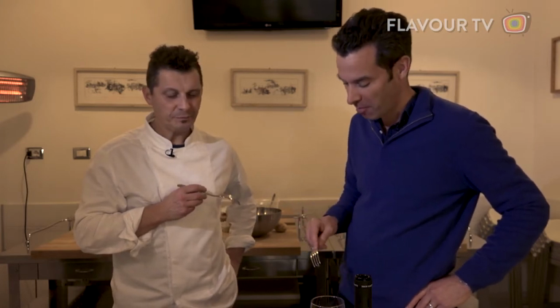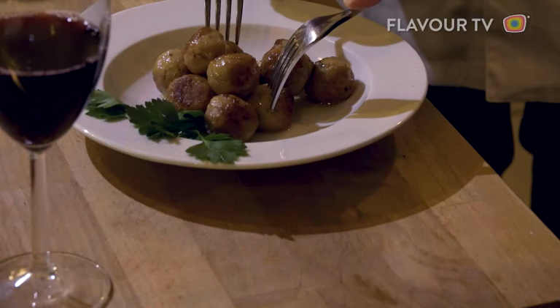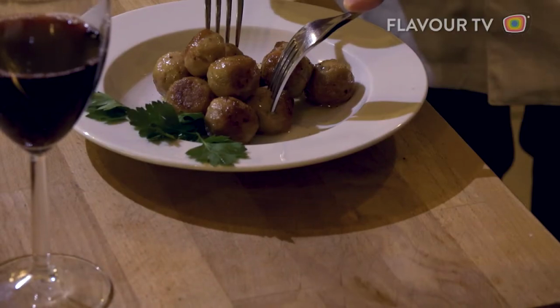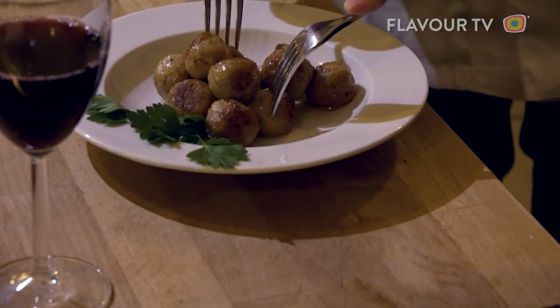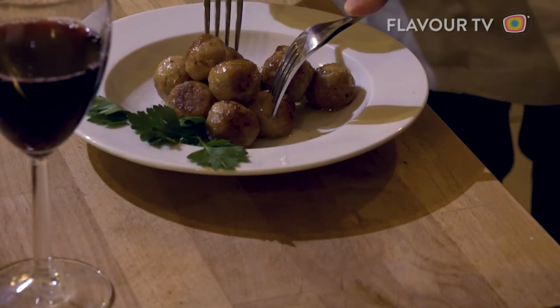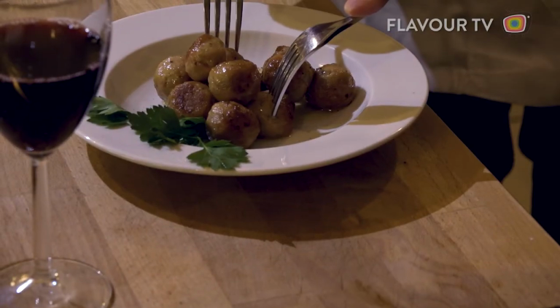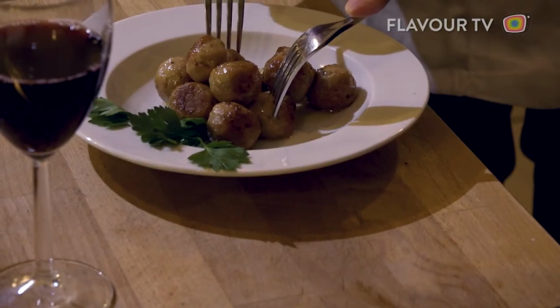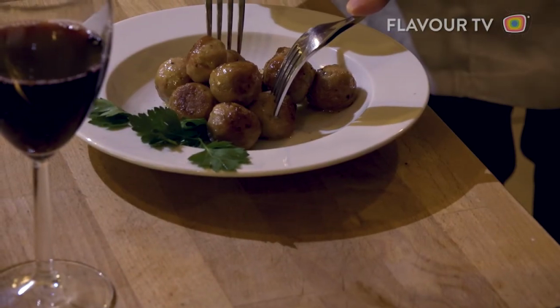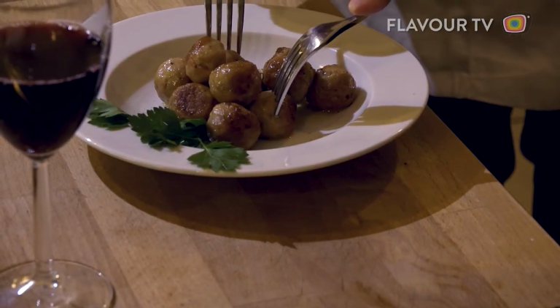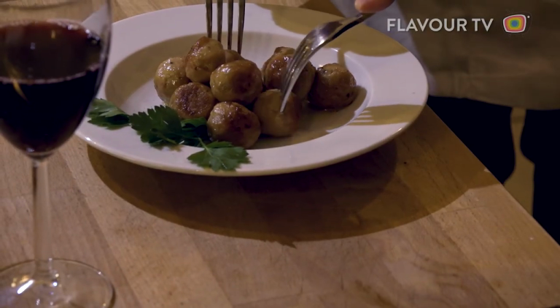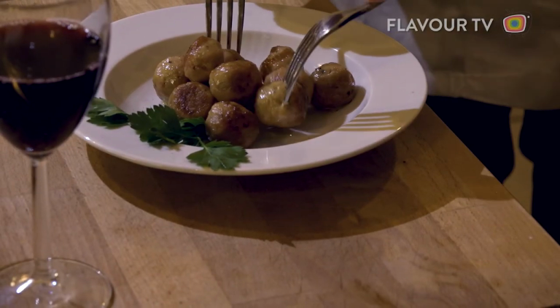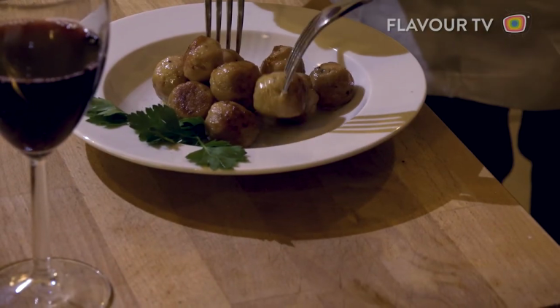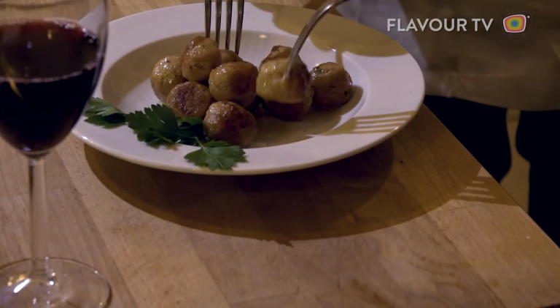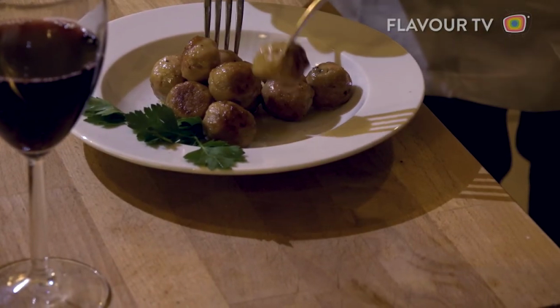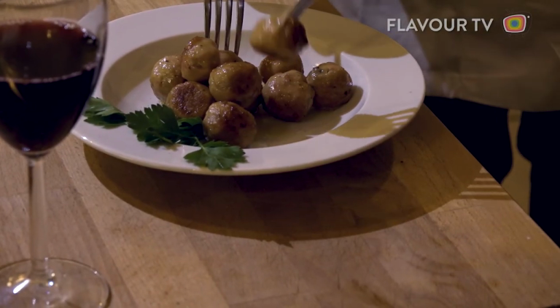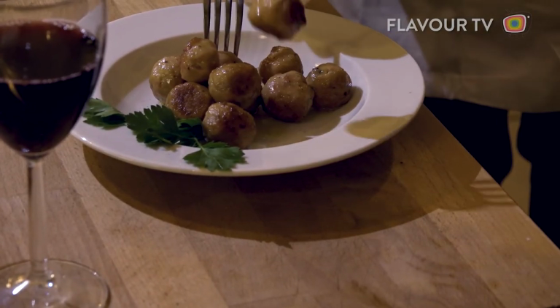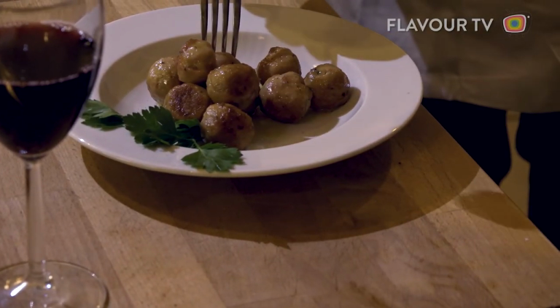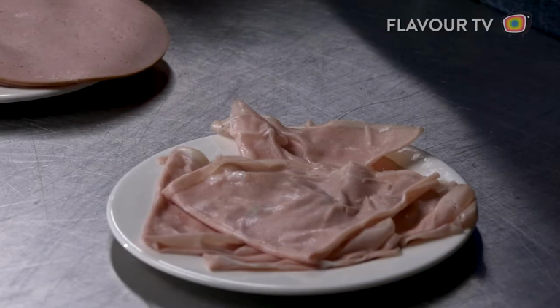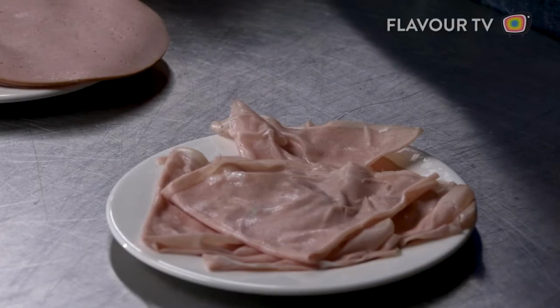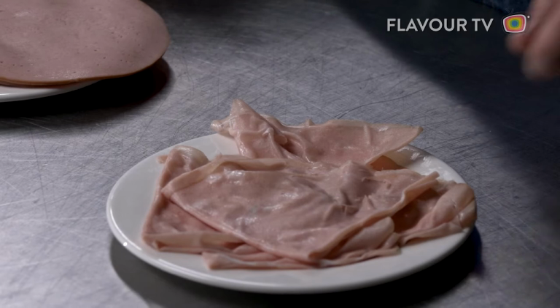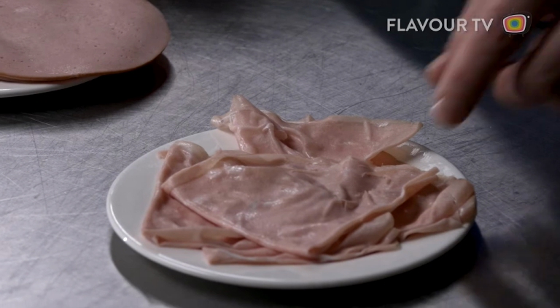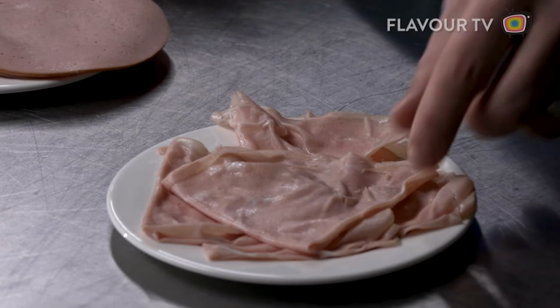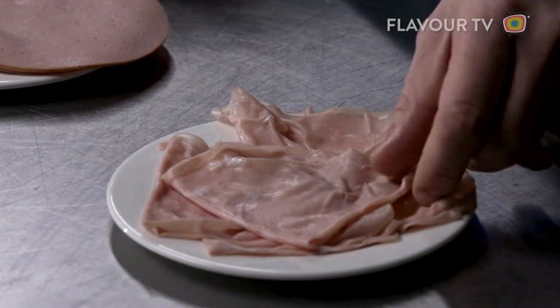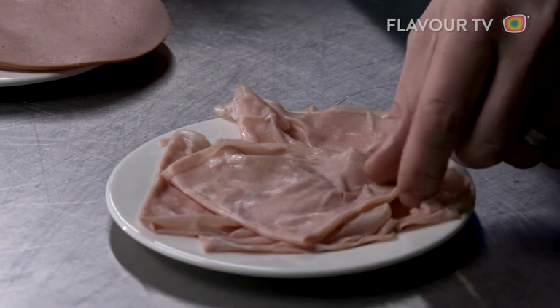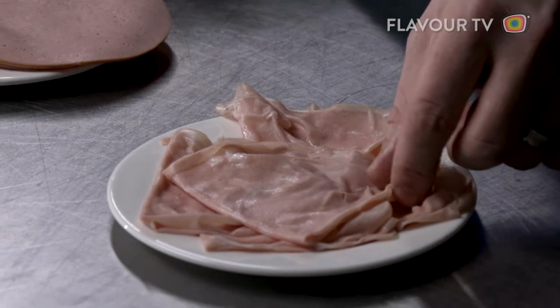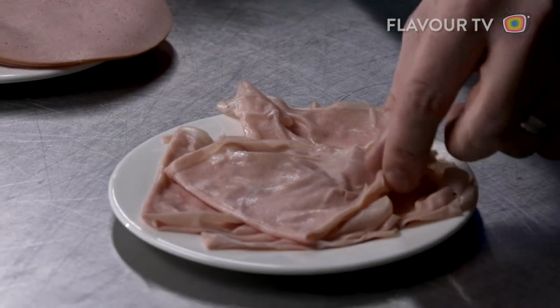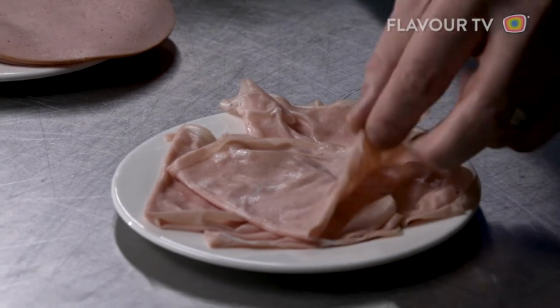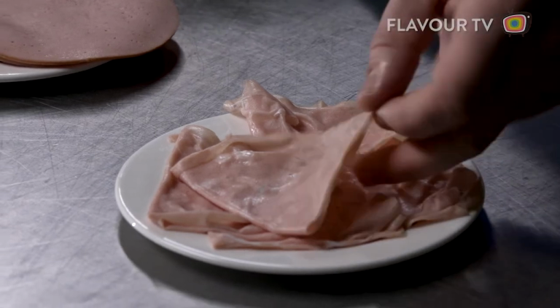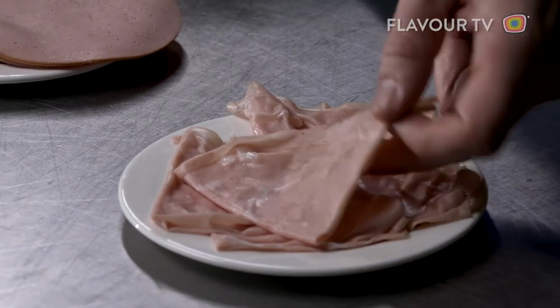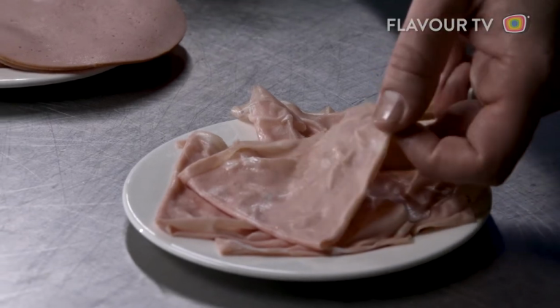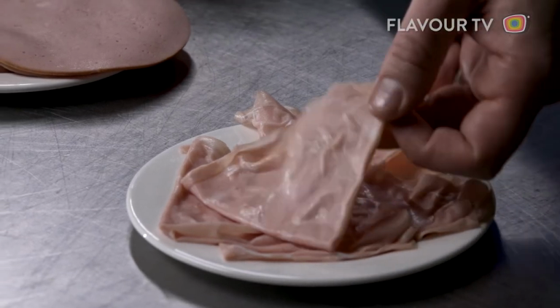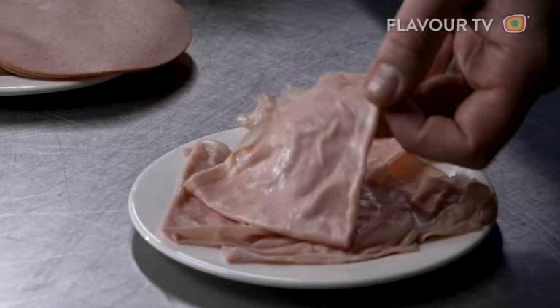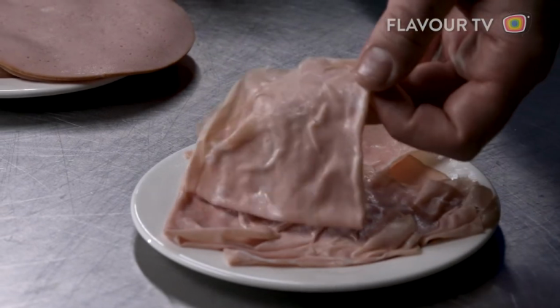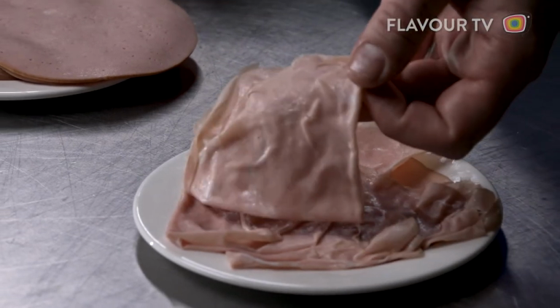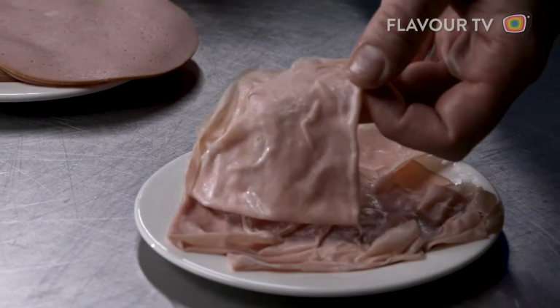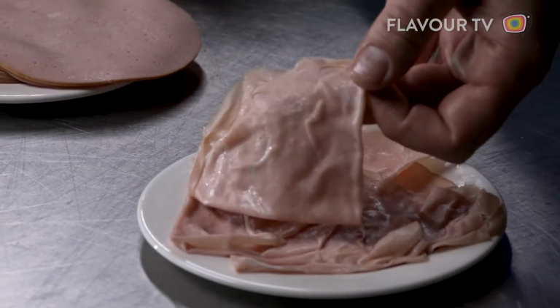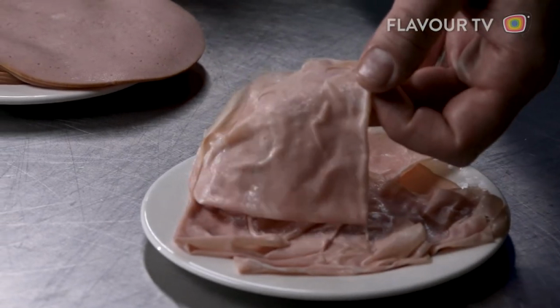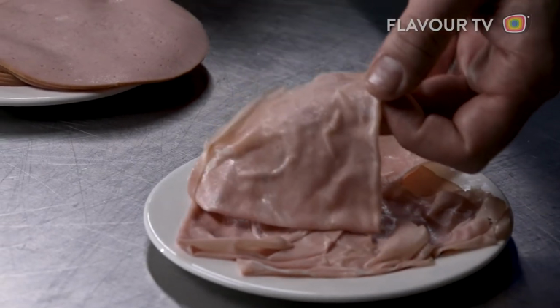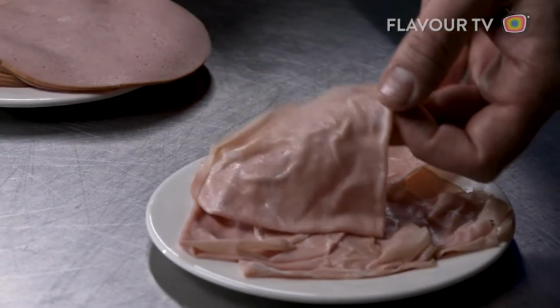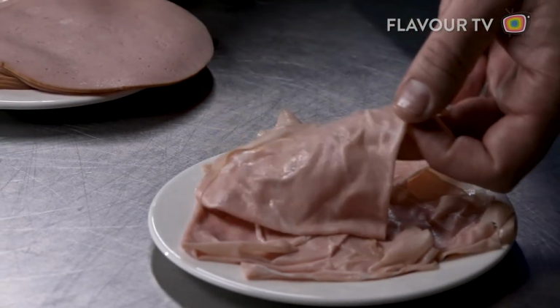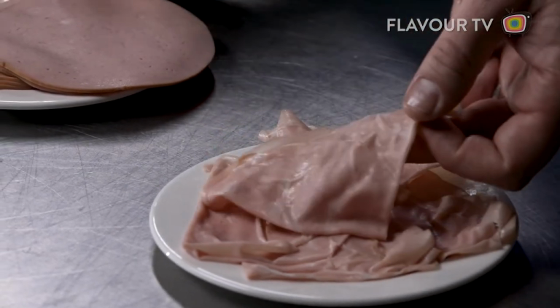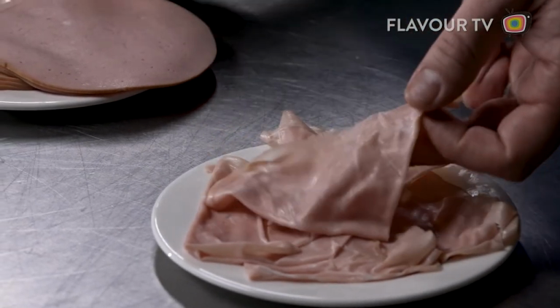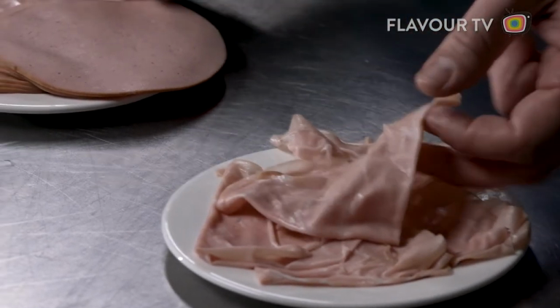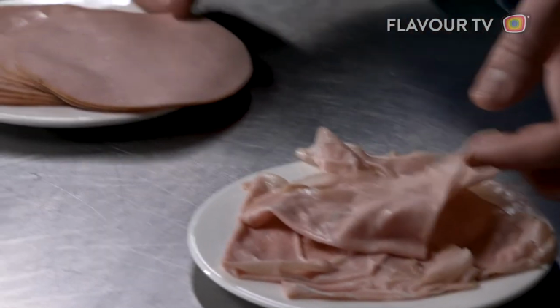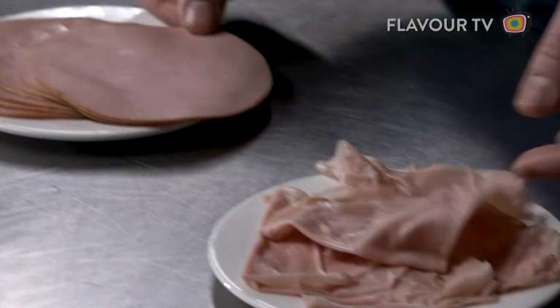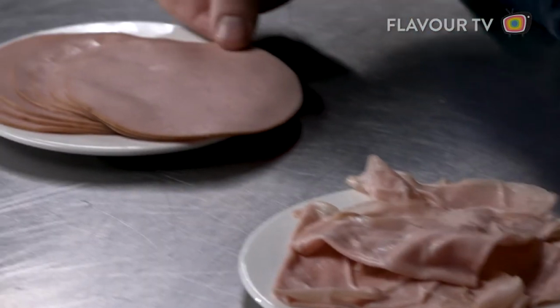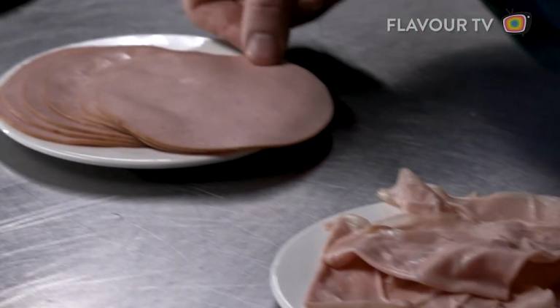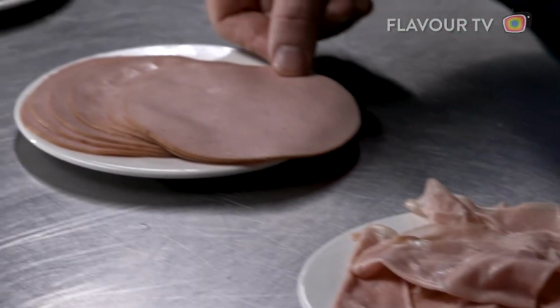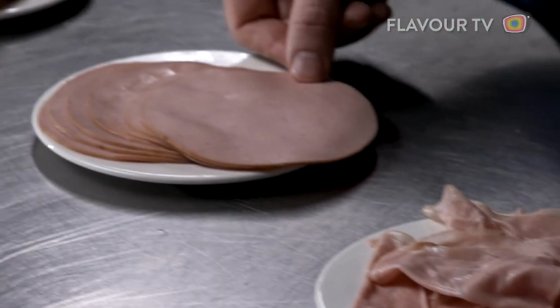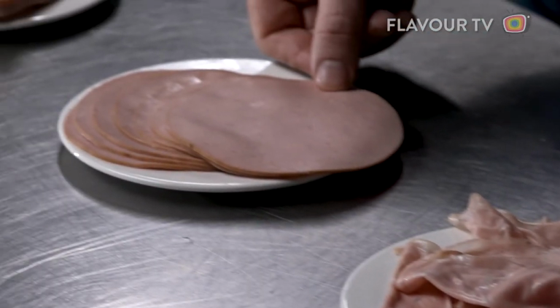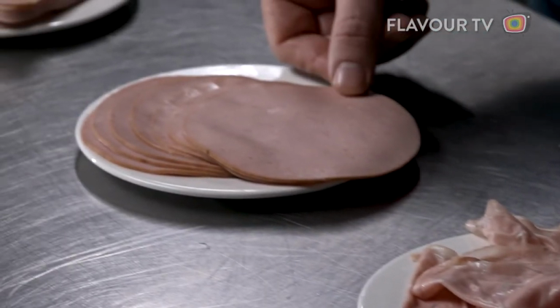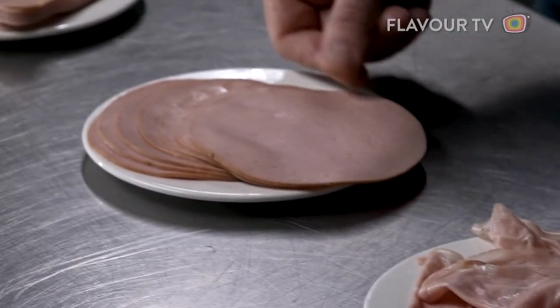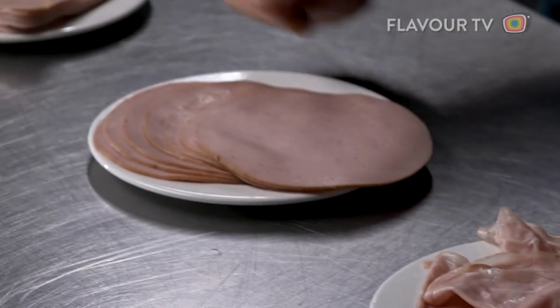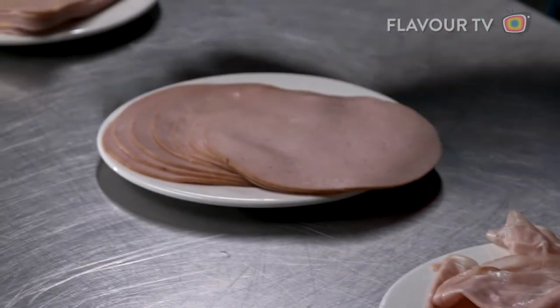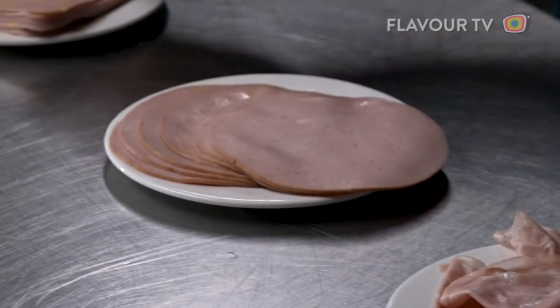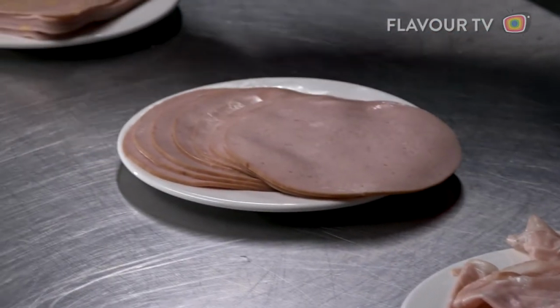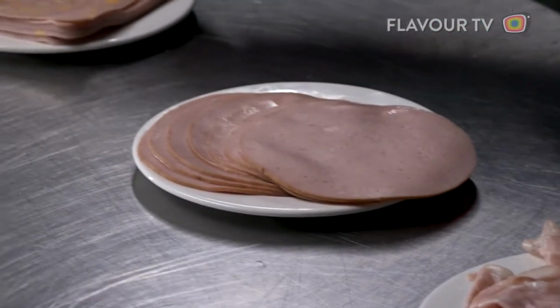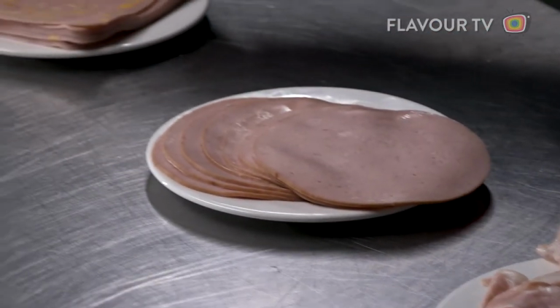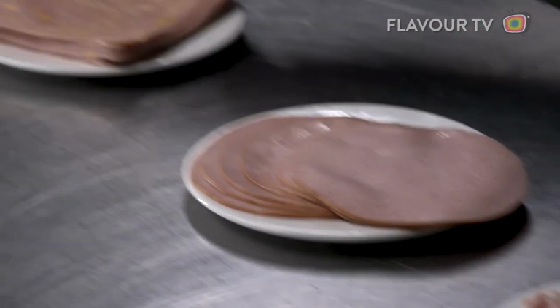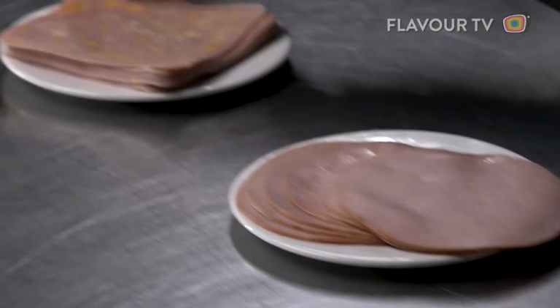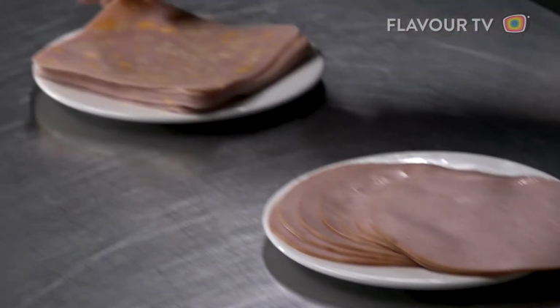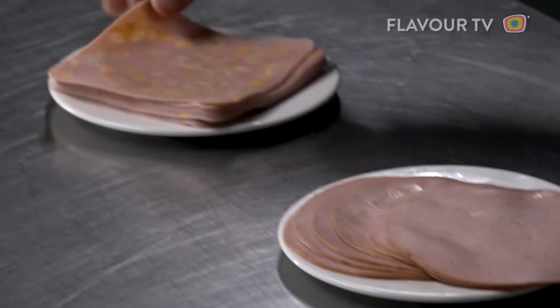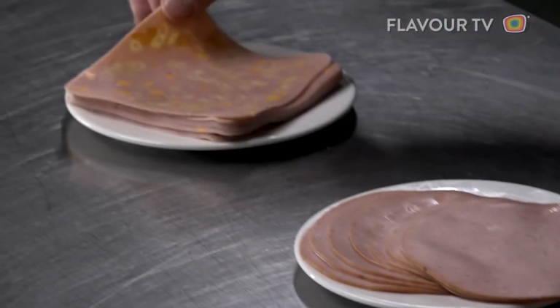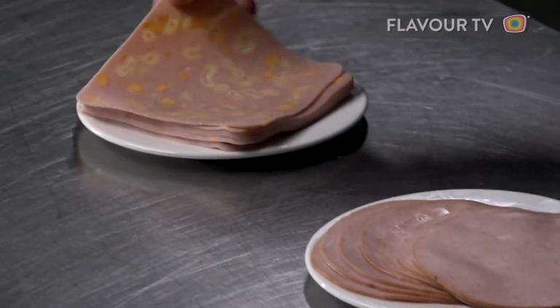So where did it all go so wrong? How did we get from mortadella, to bologna, to mac and cheese loaf?